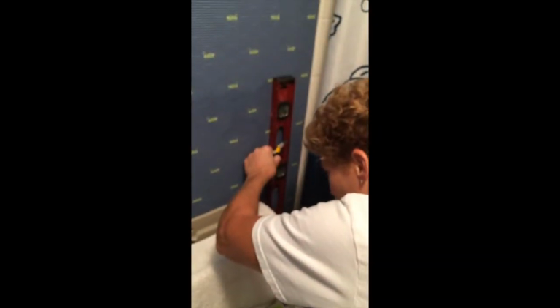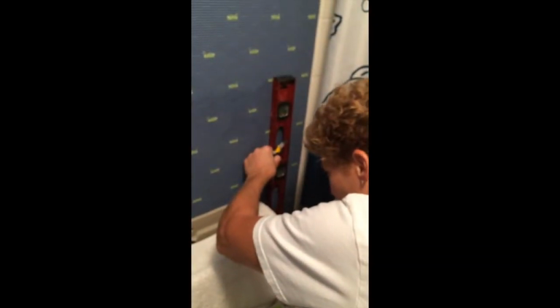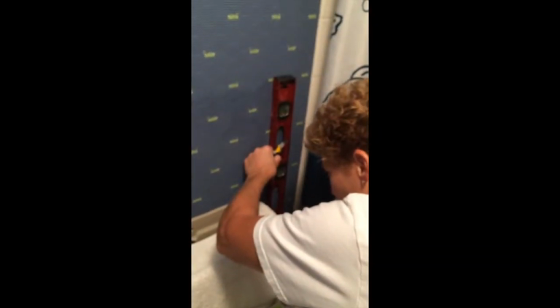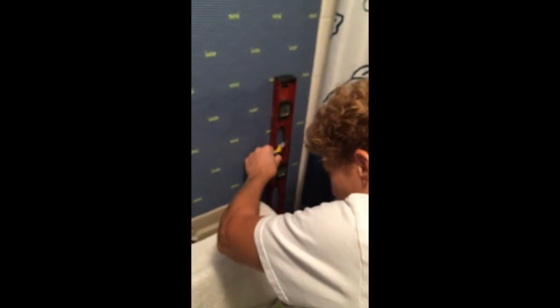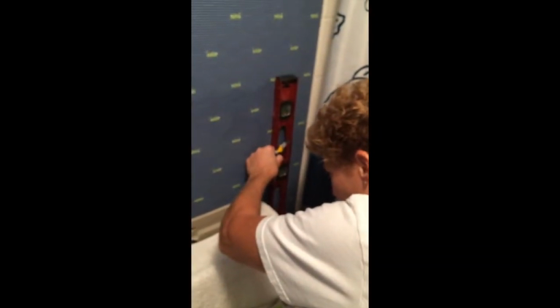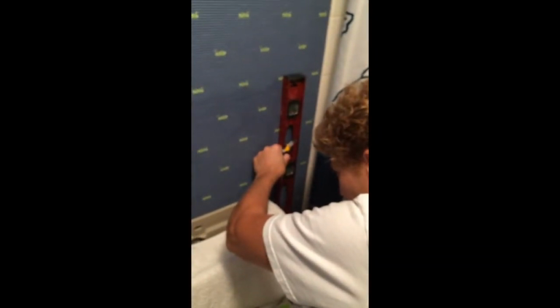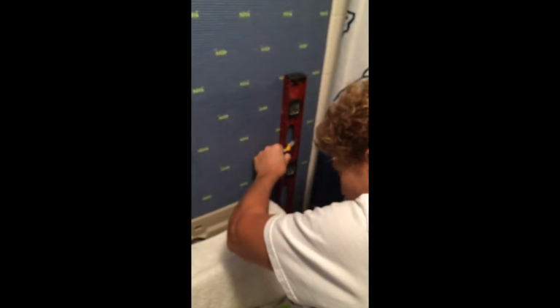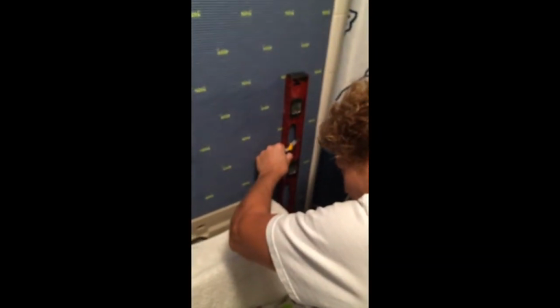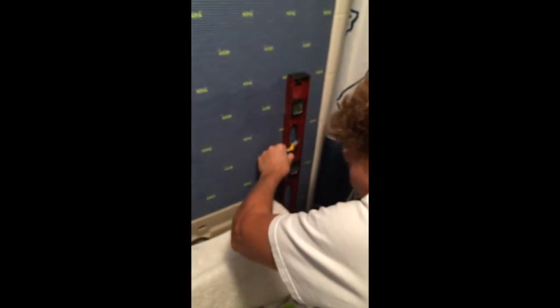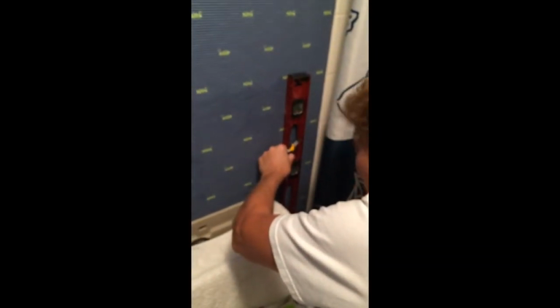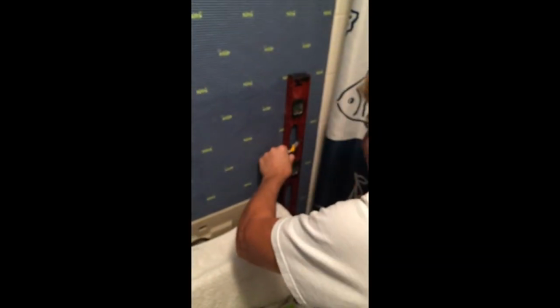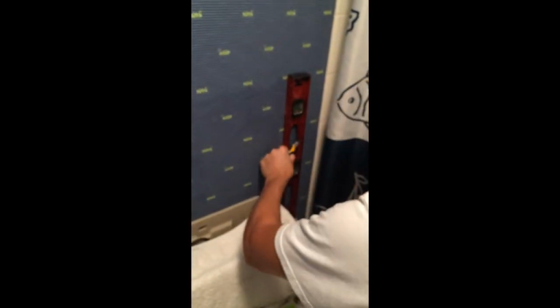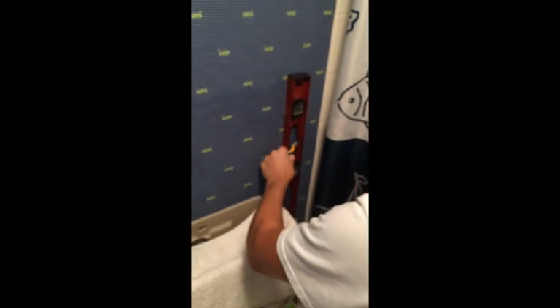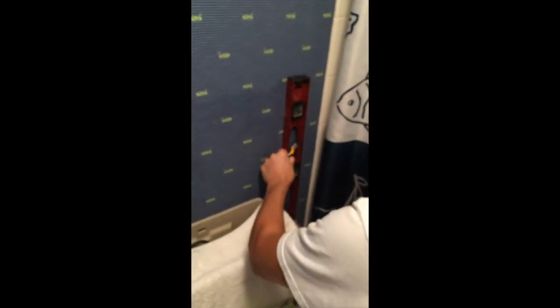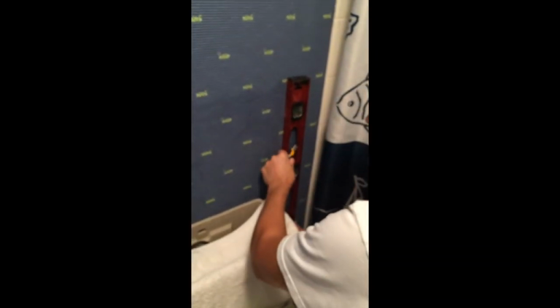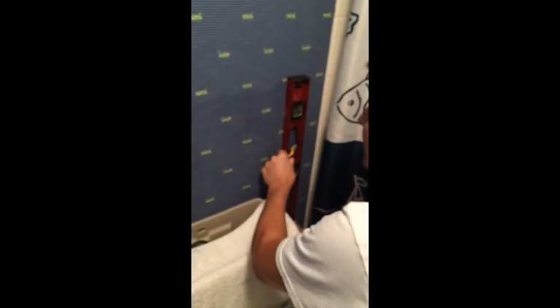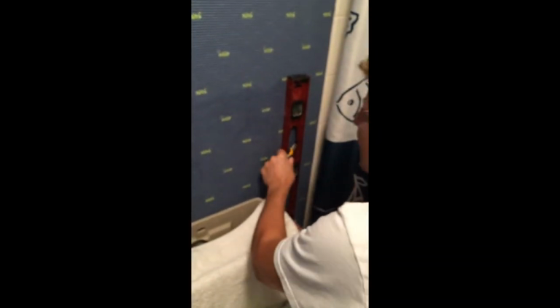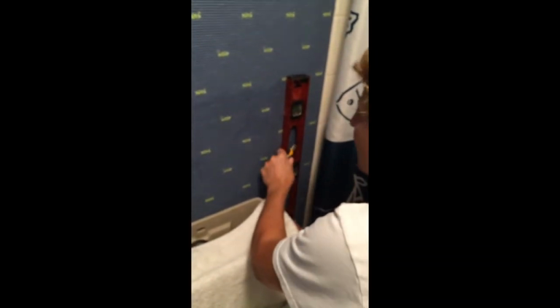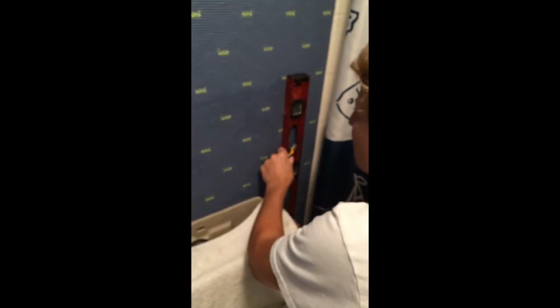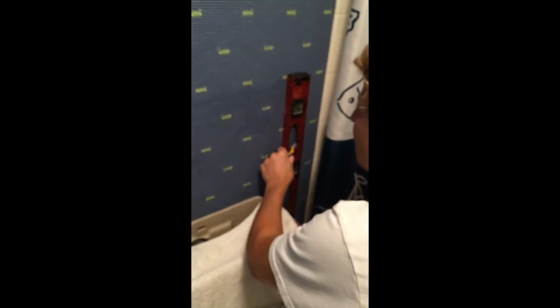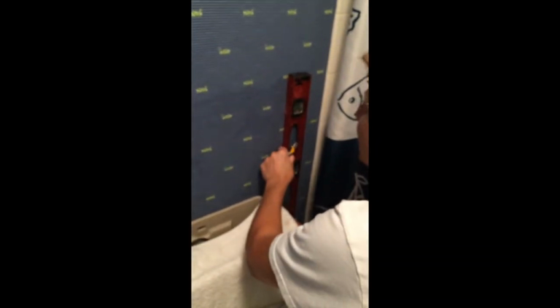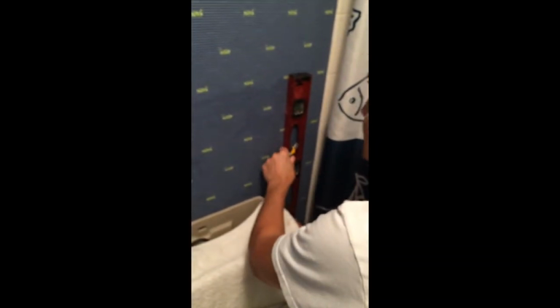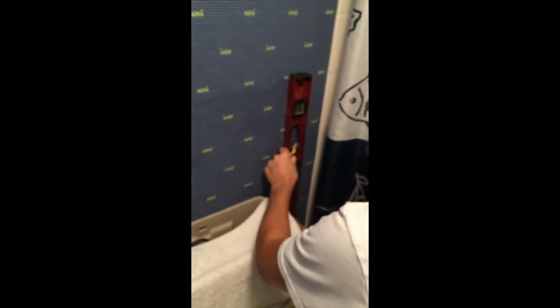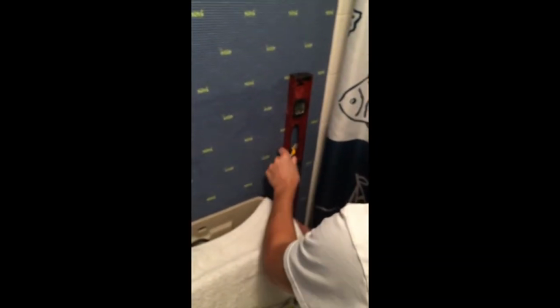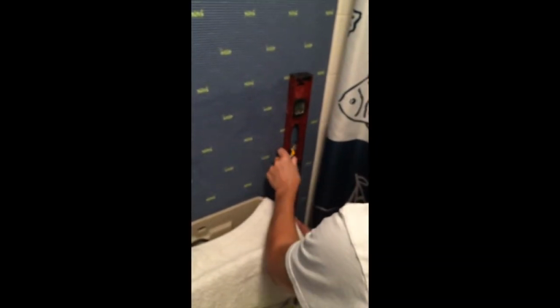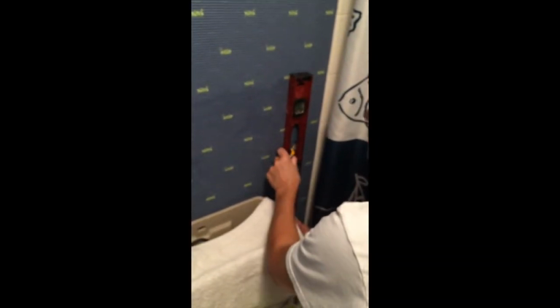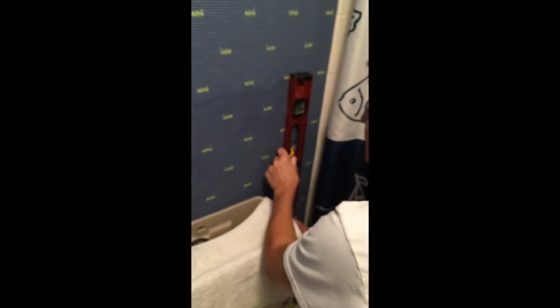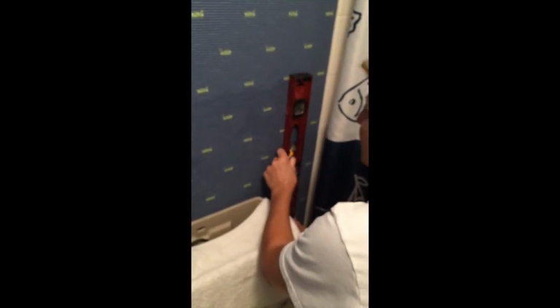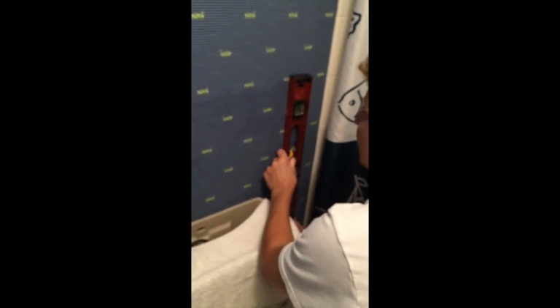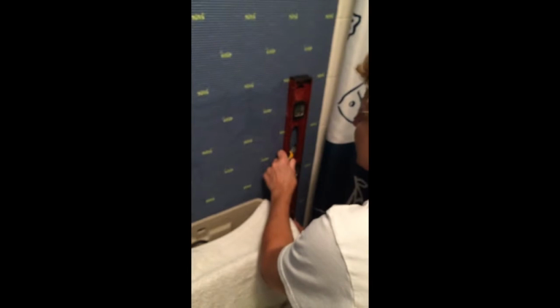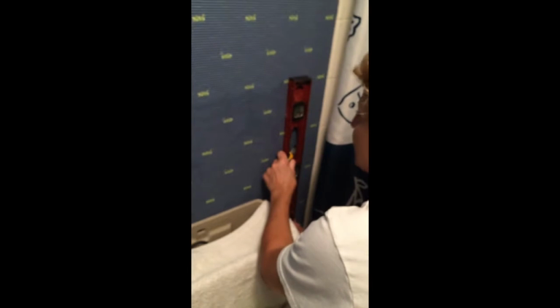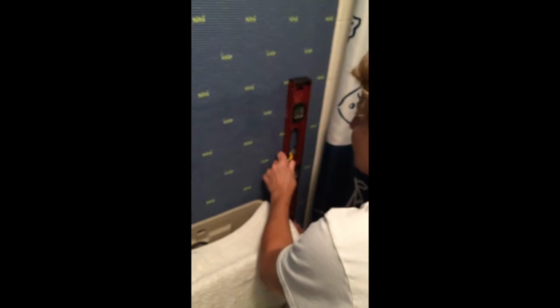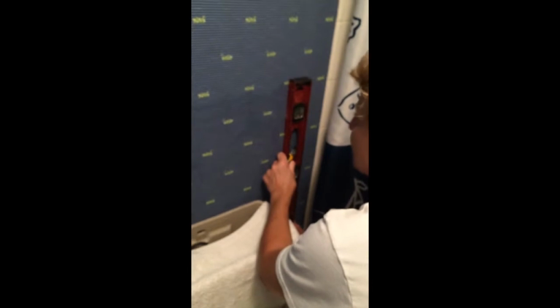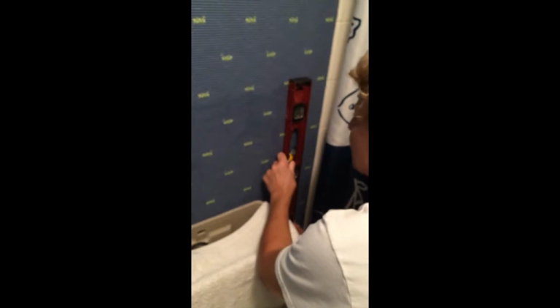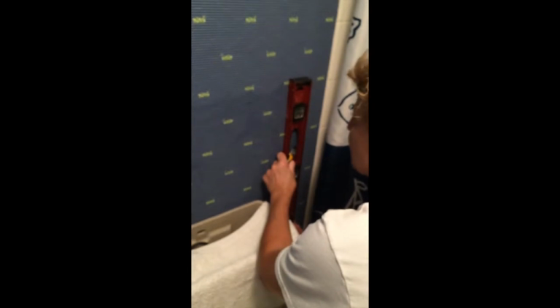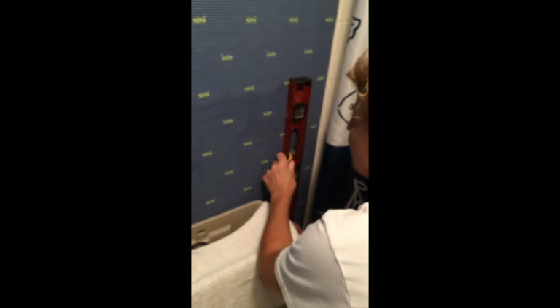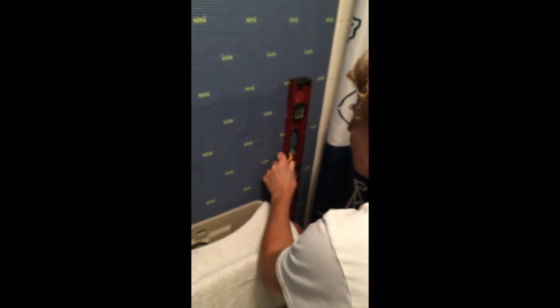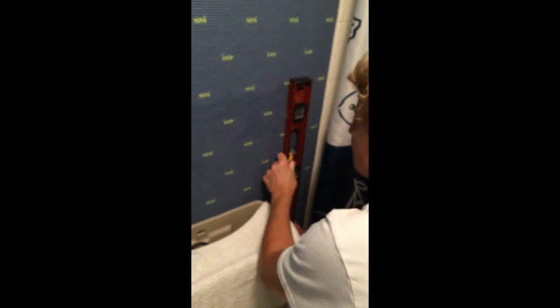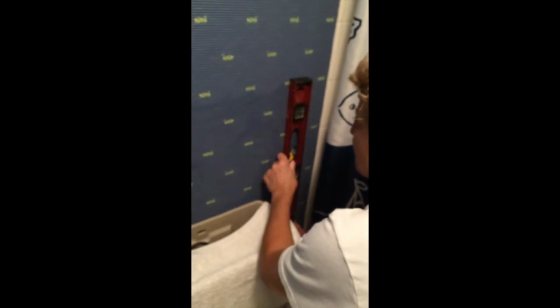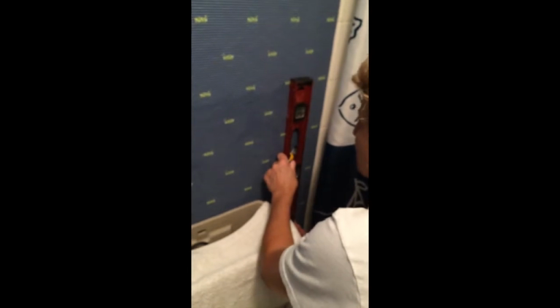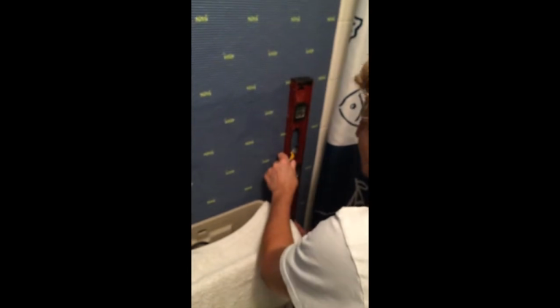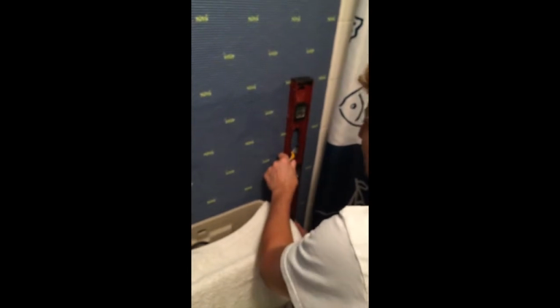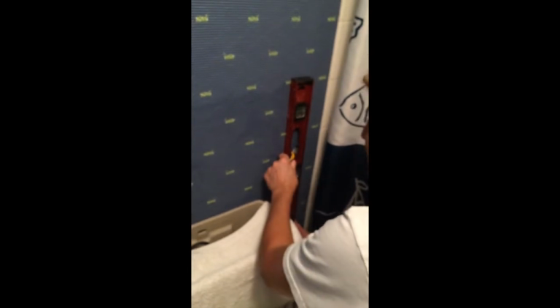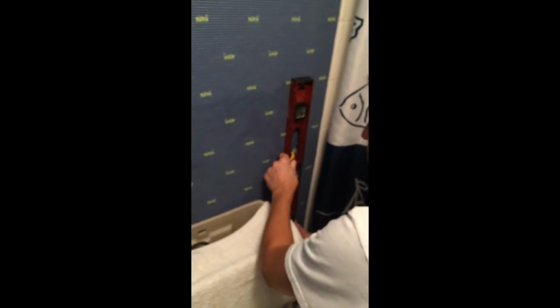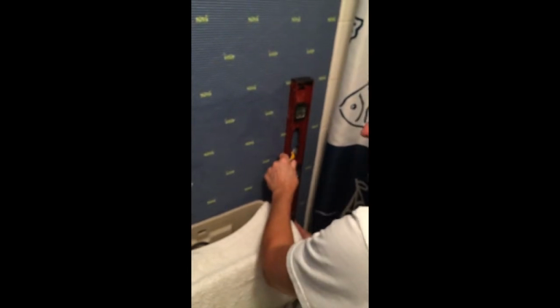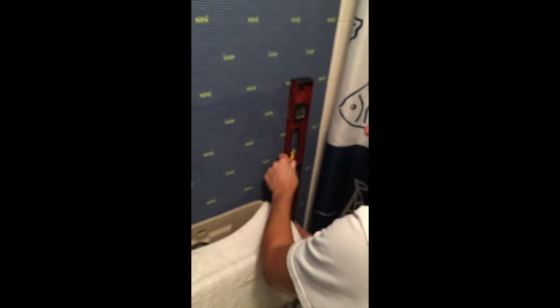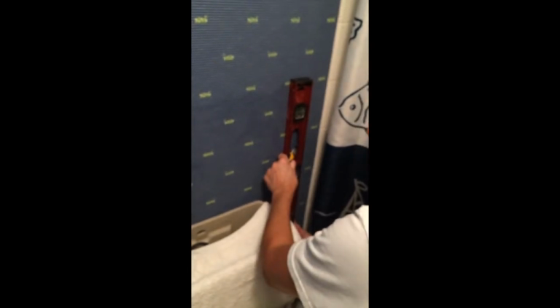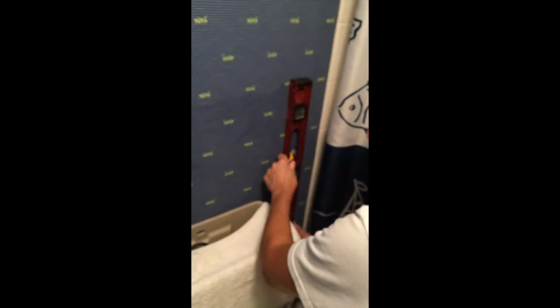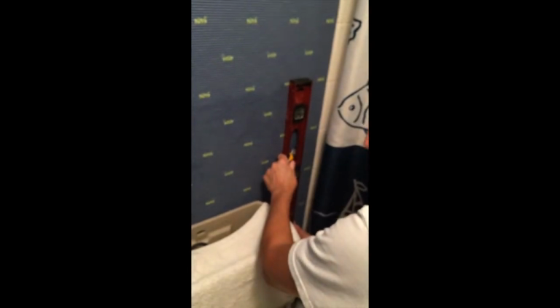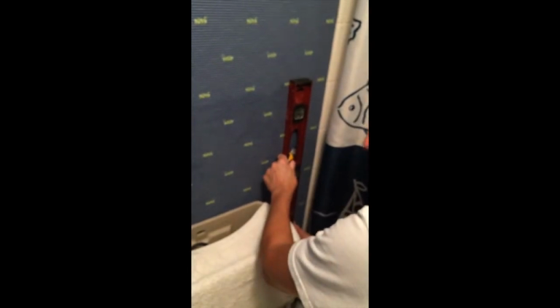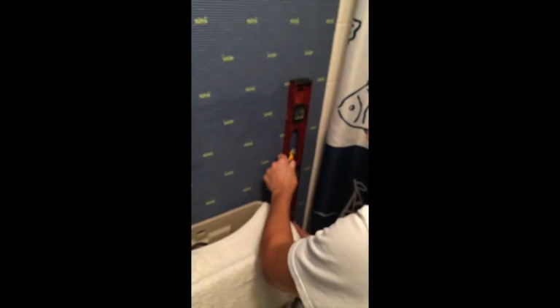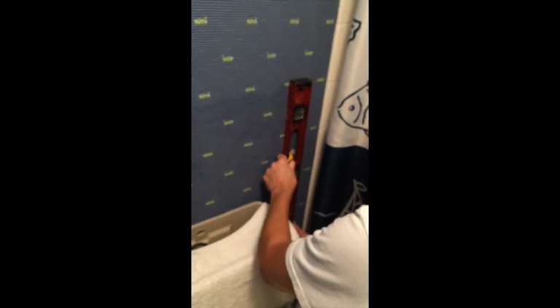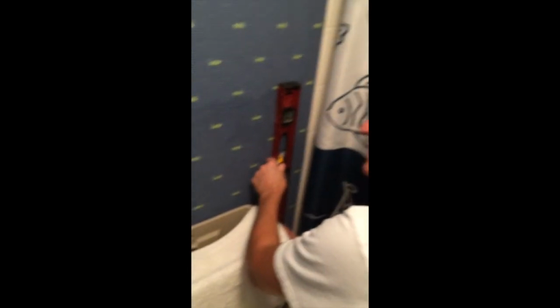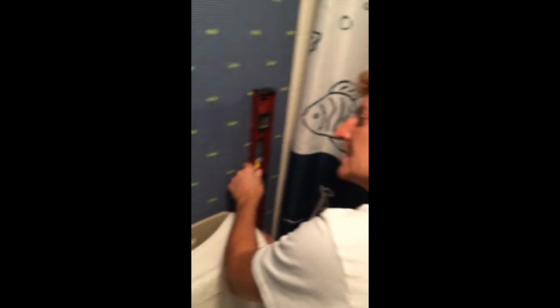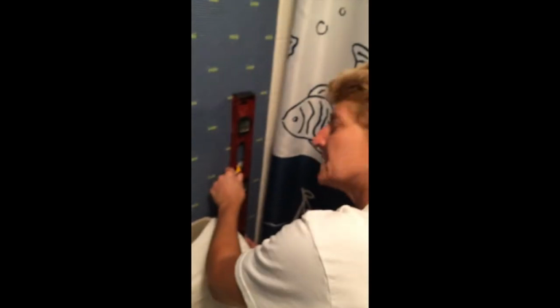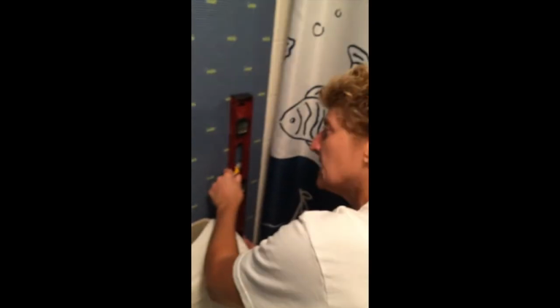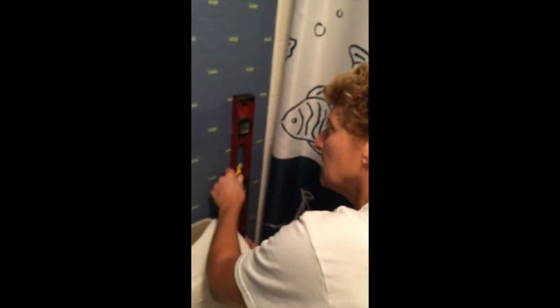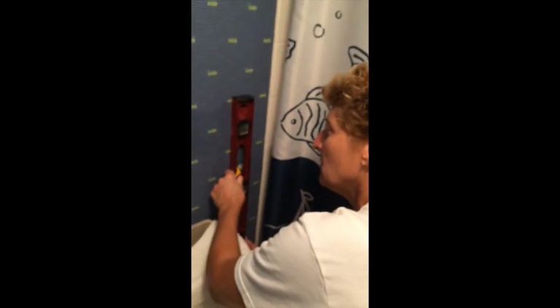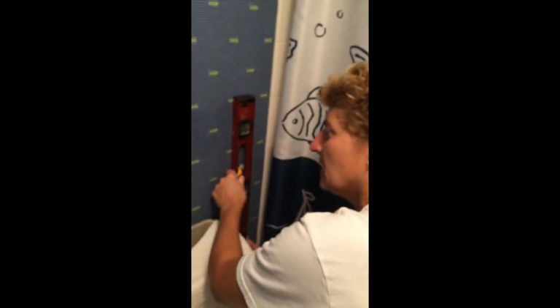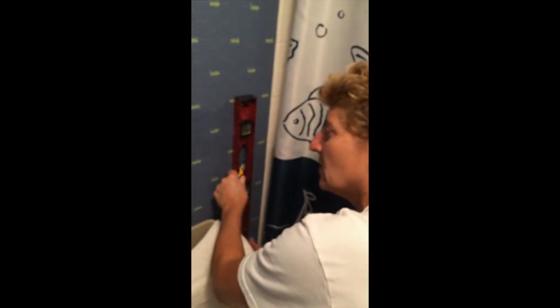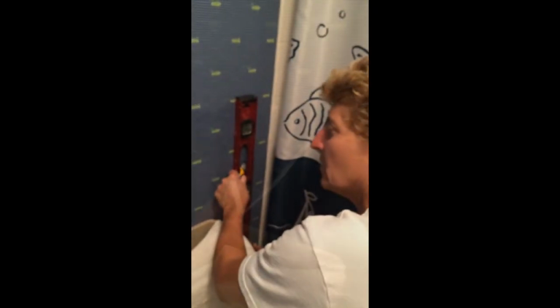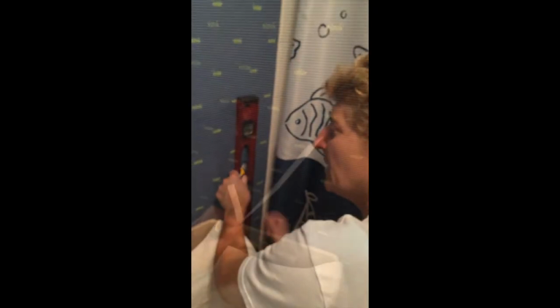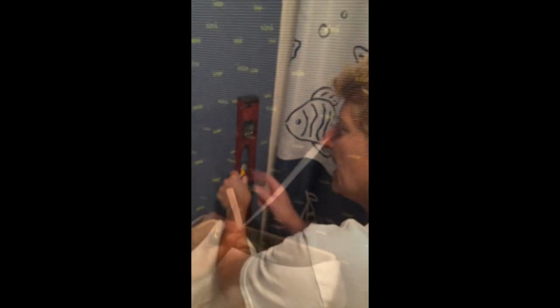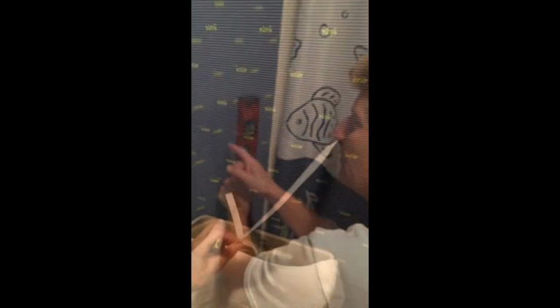What are you doing now? Lining up. I'm lining up with the existing seam so that we won't have a third seam in our panel.